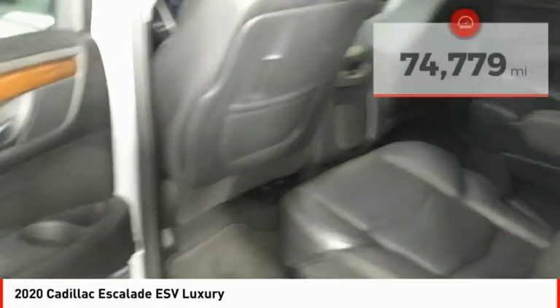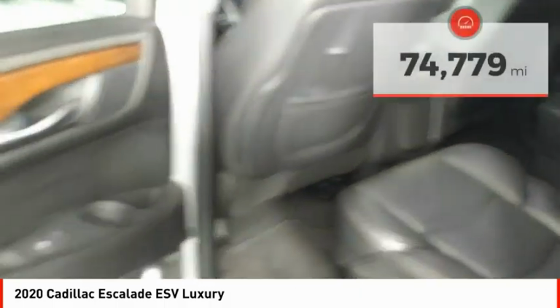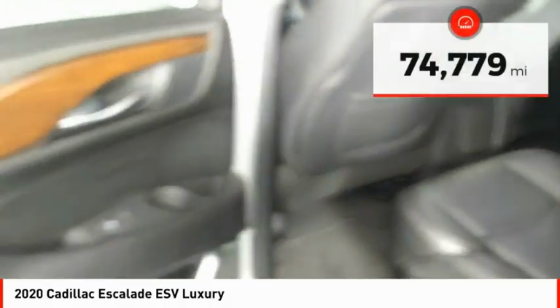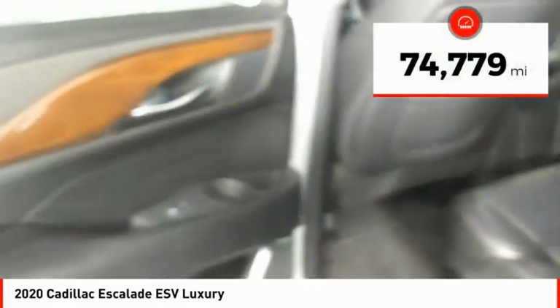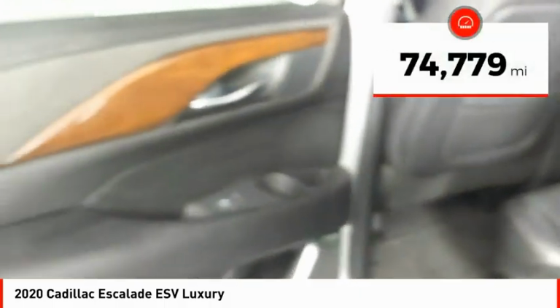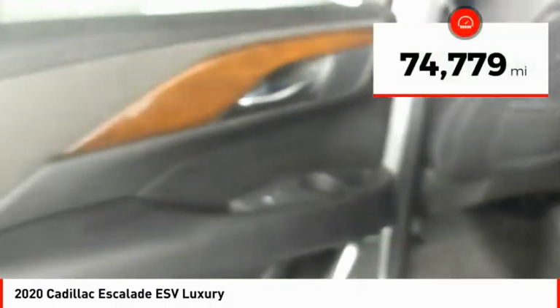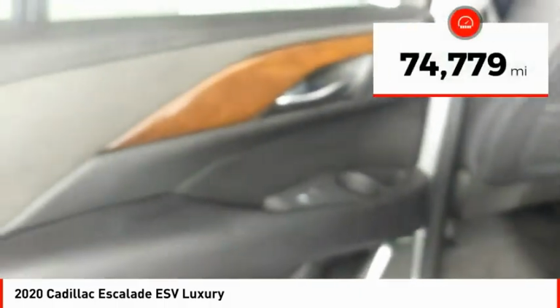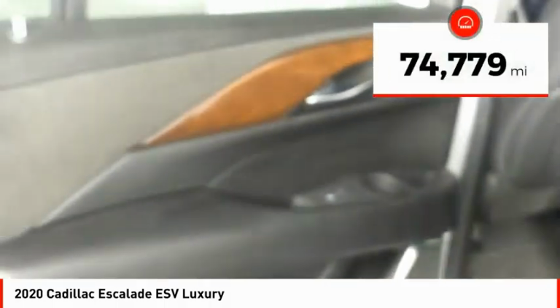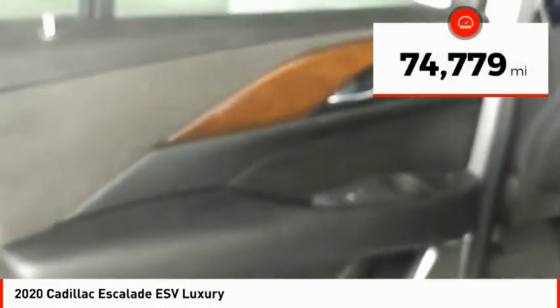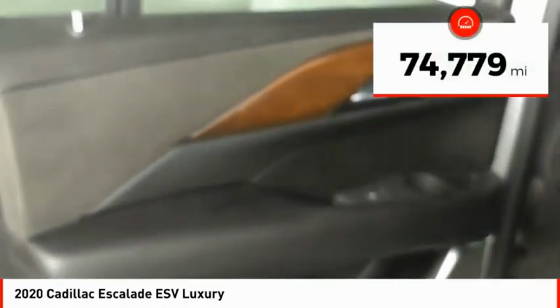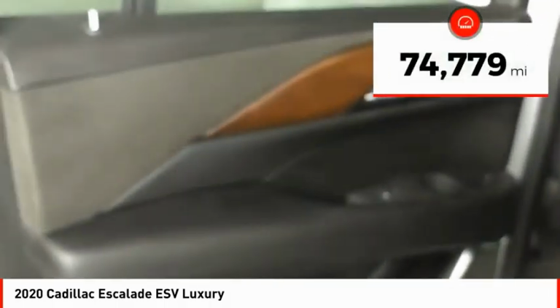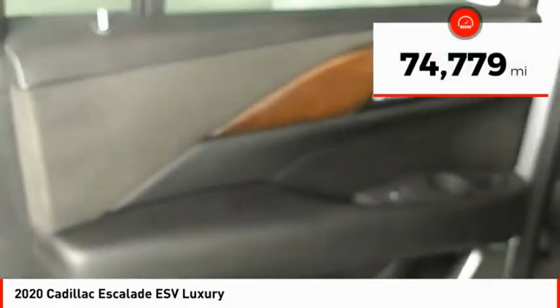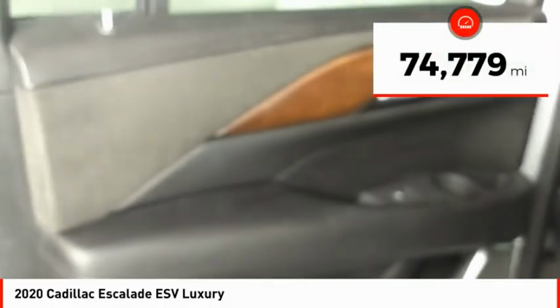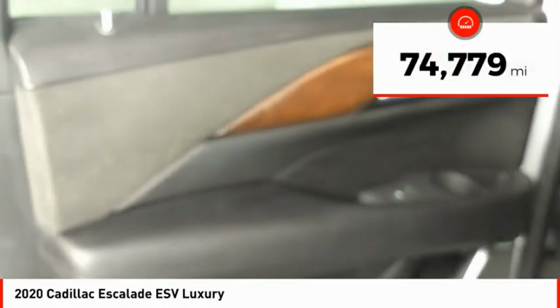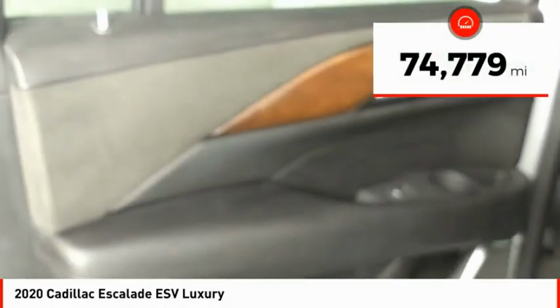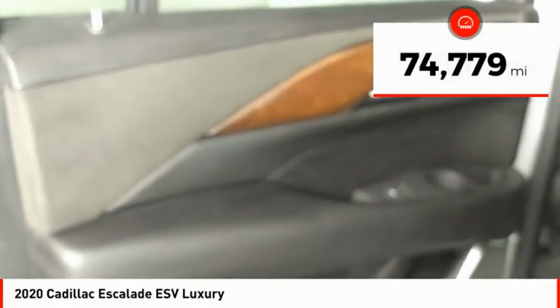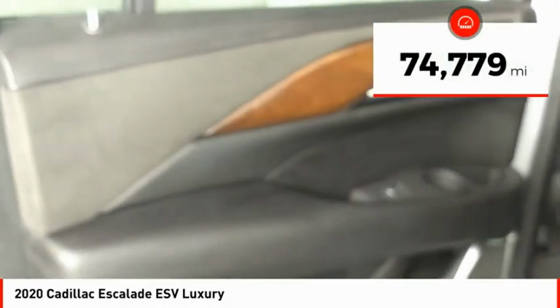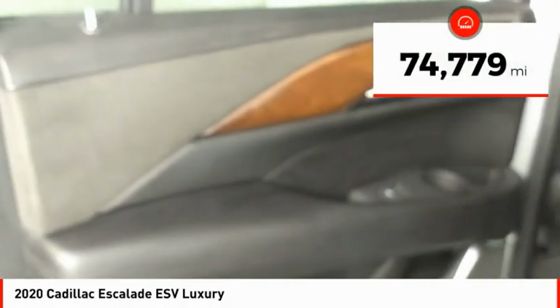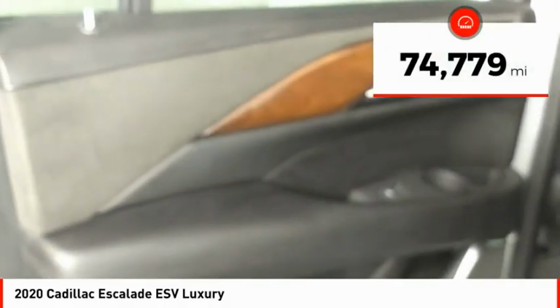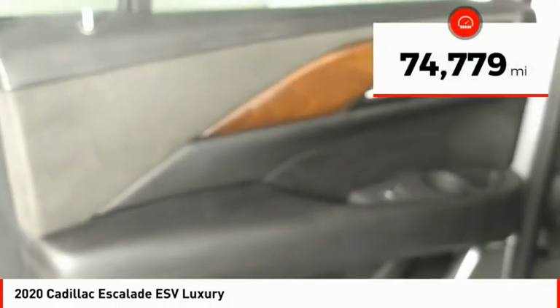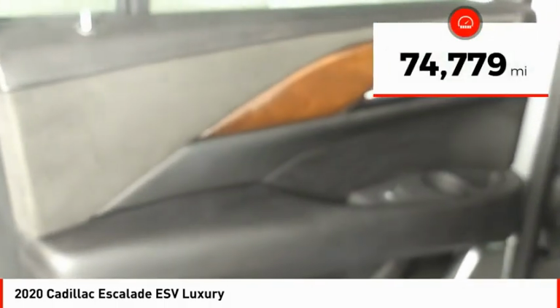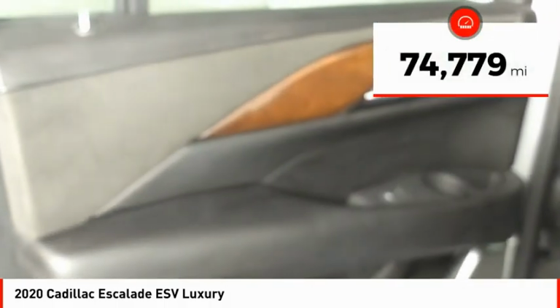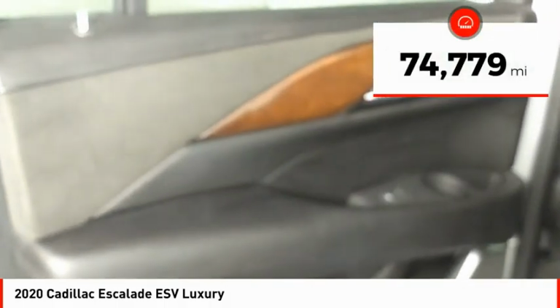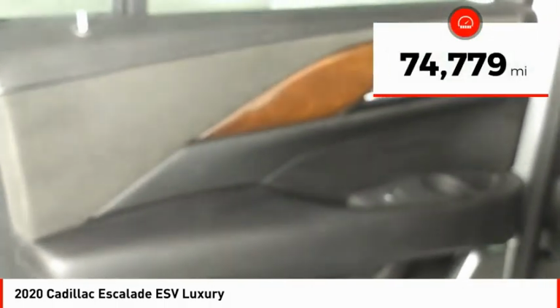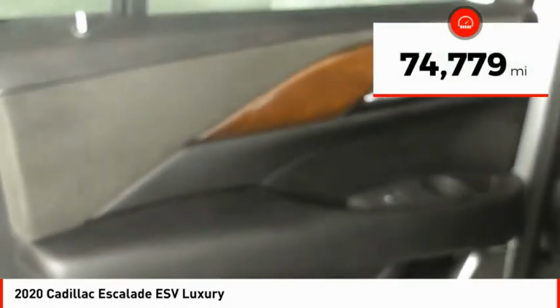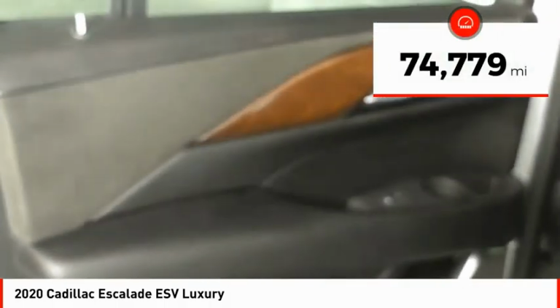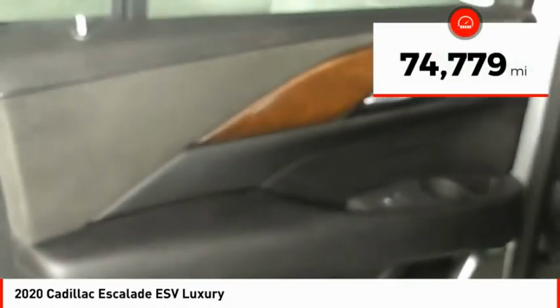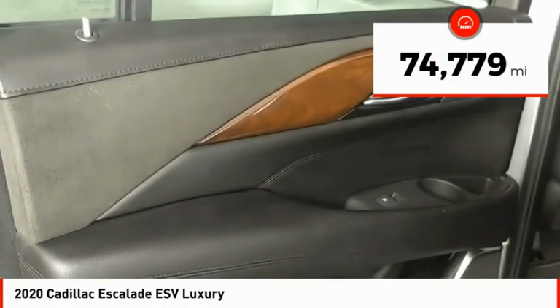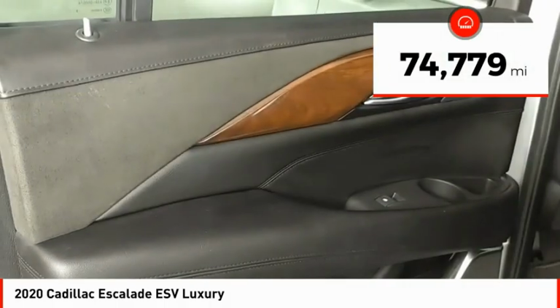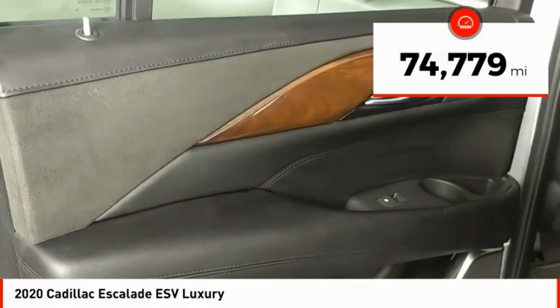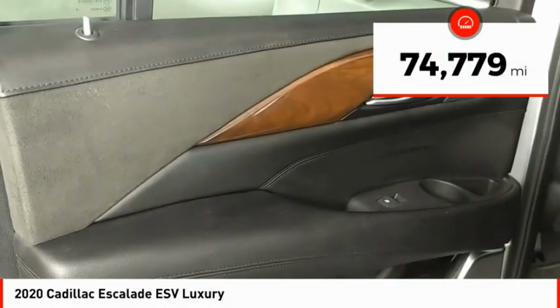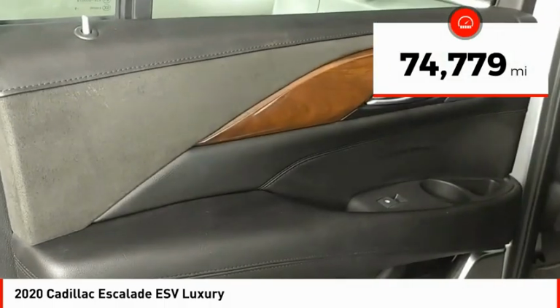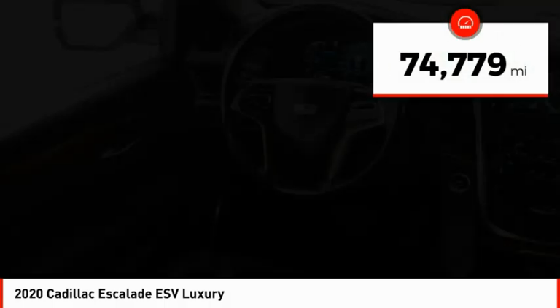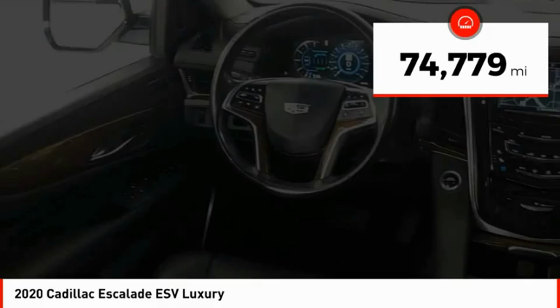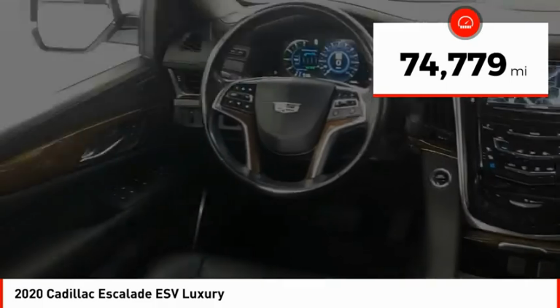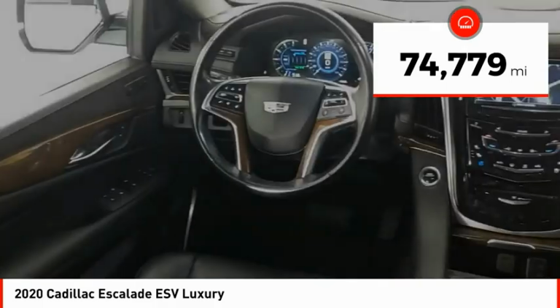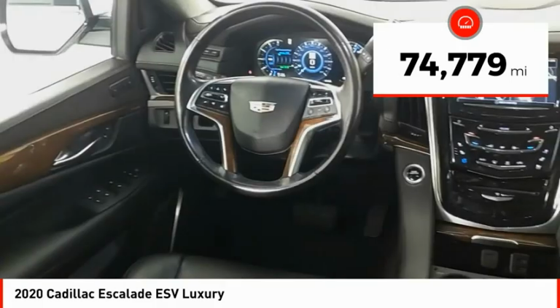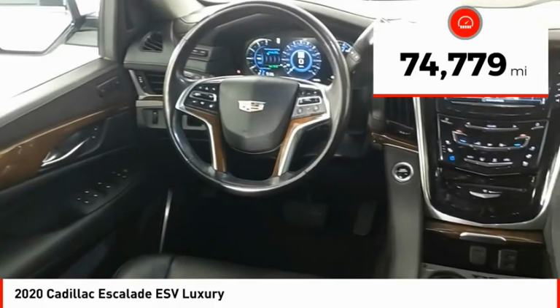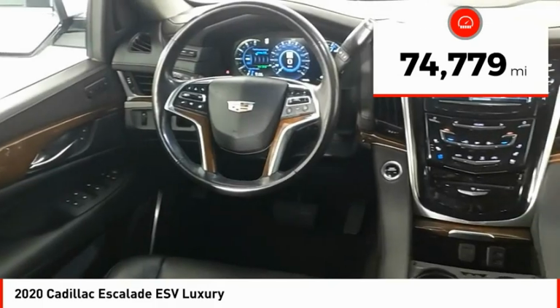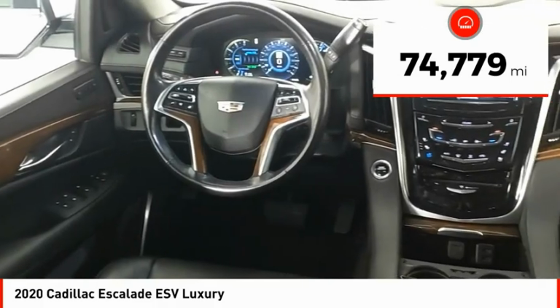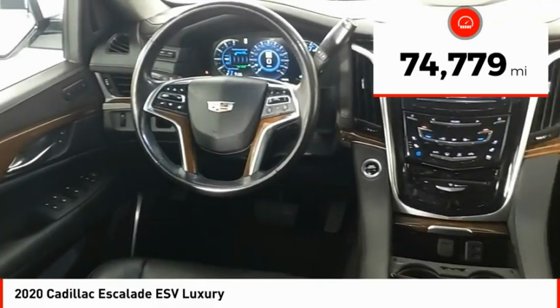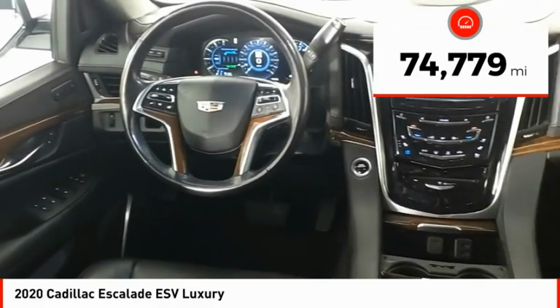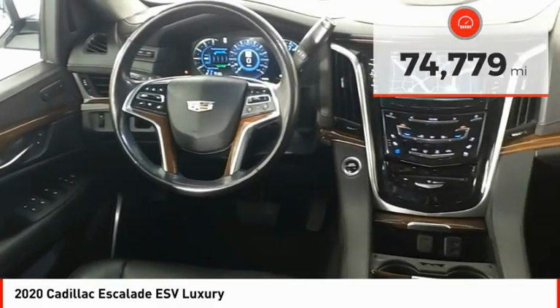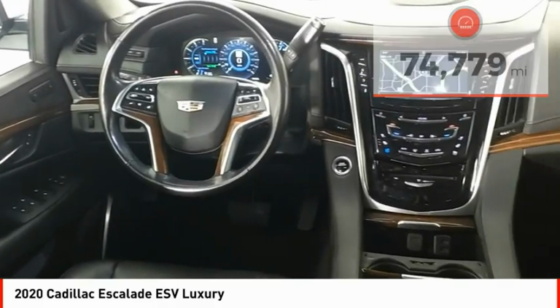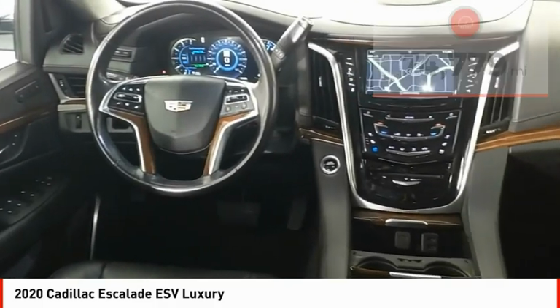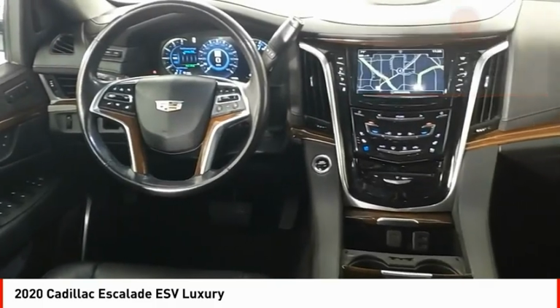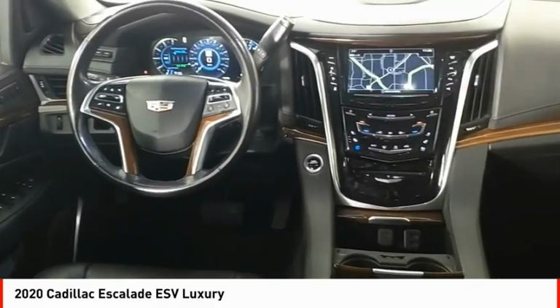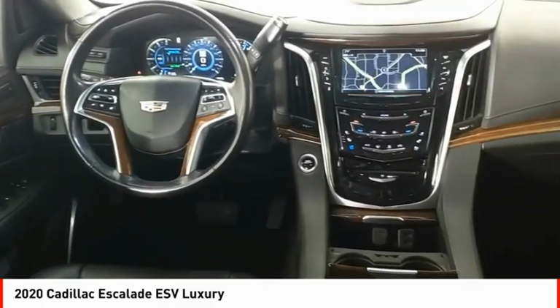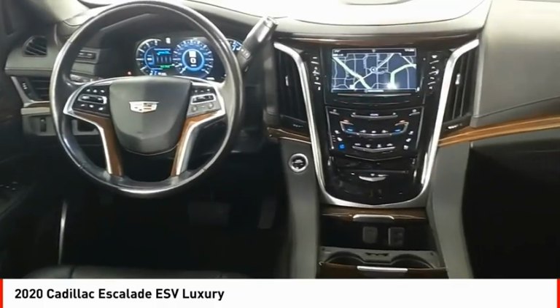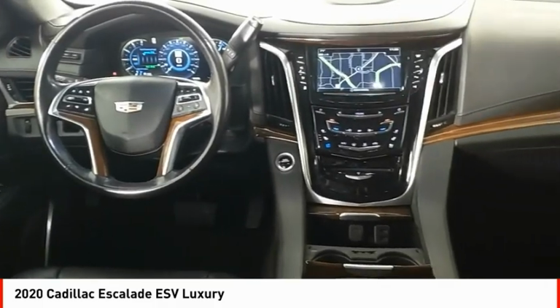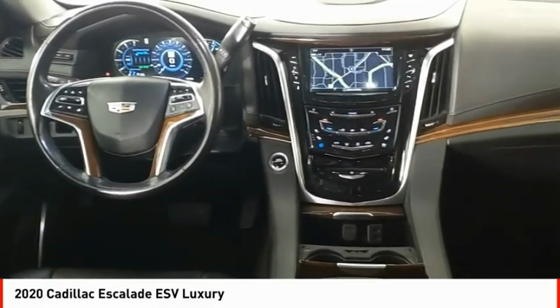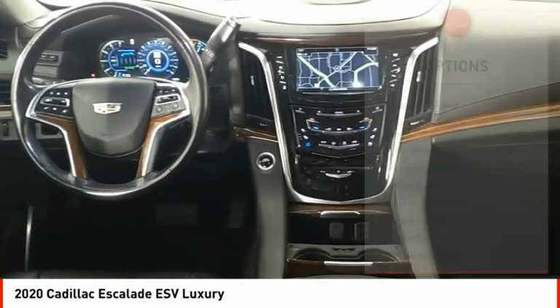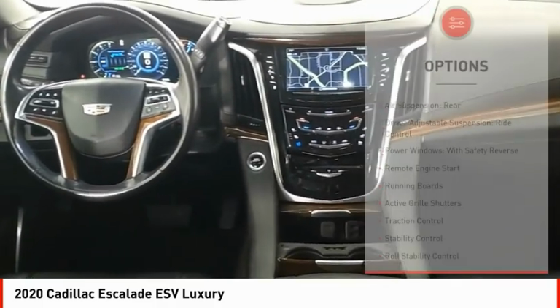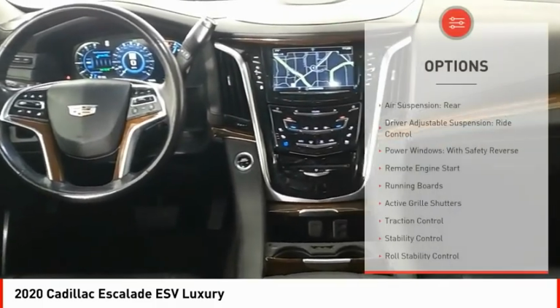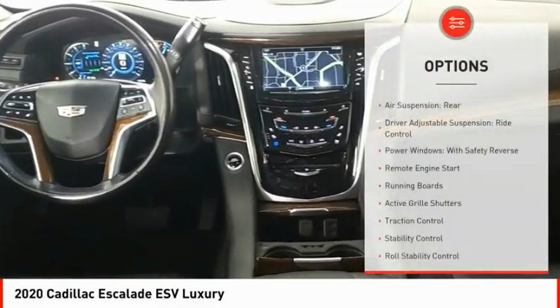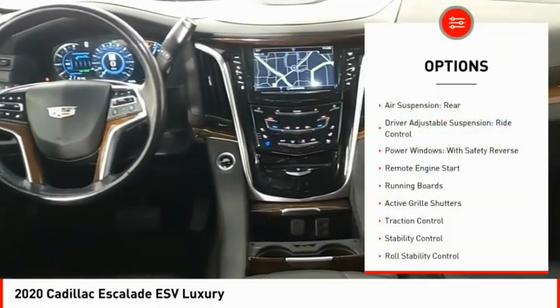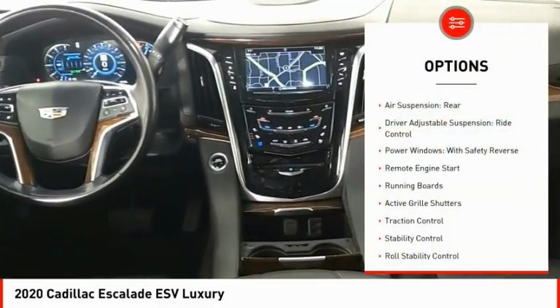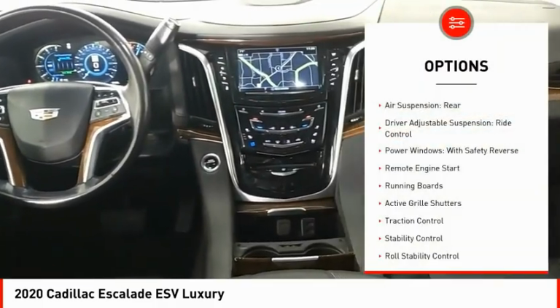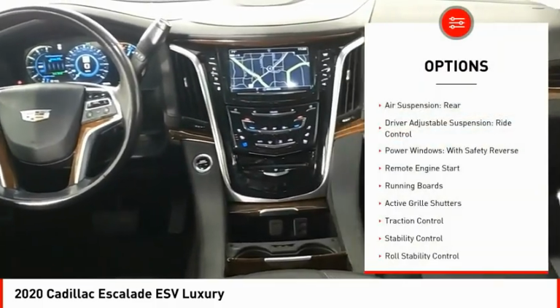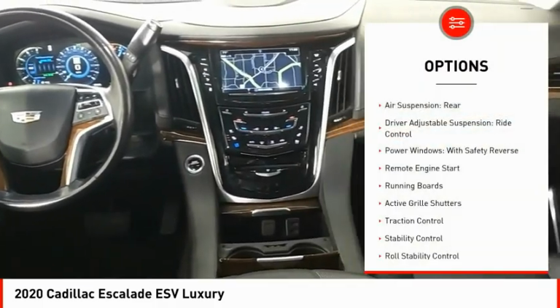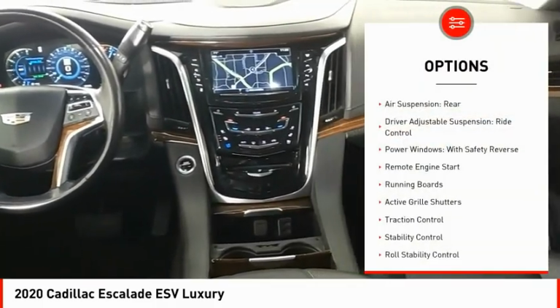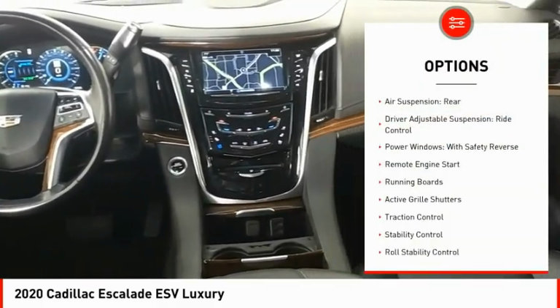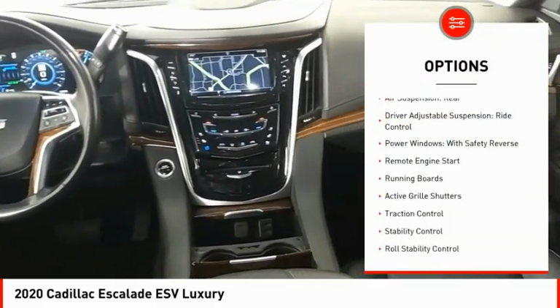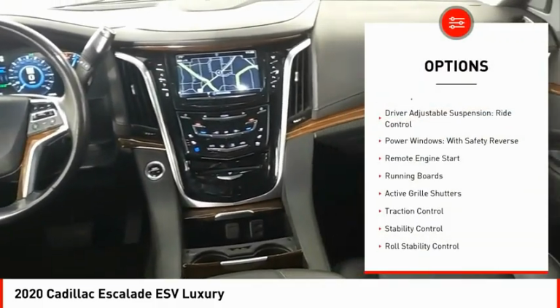This vehicle has less than 75,000 miles. Here are some of this vehicle's great options: air suspension,